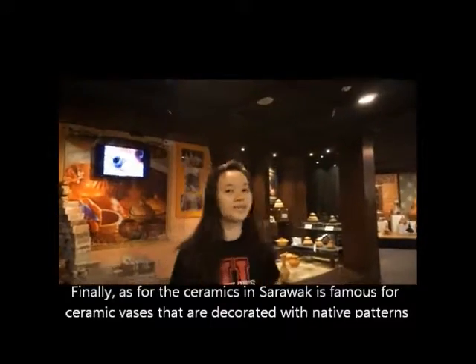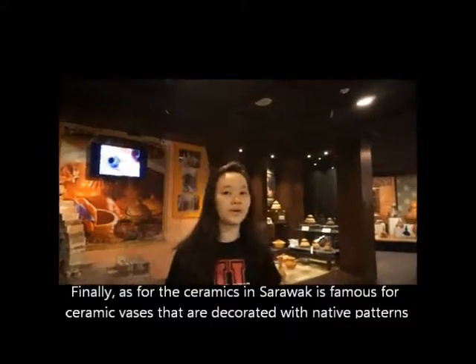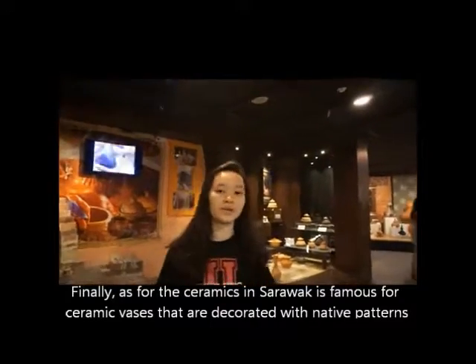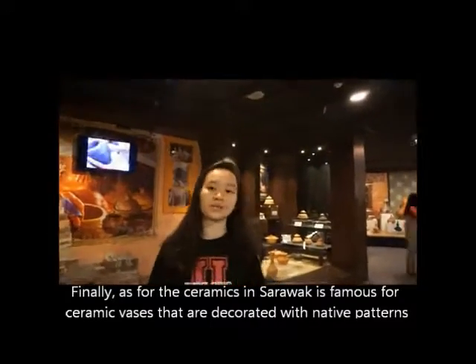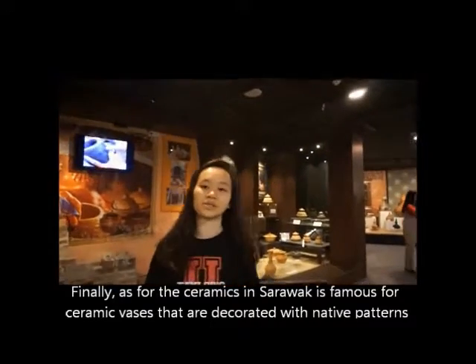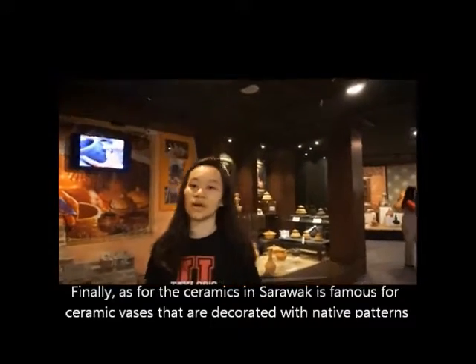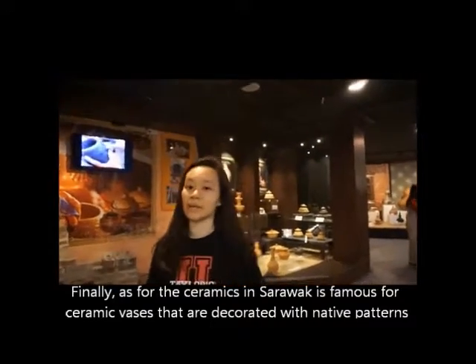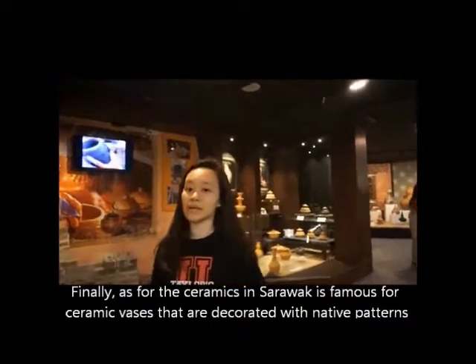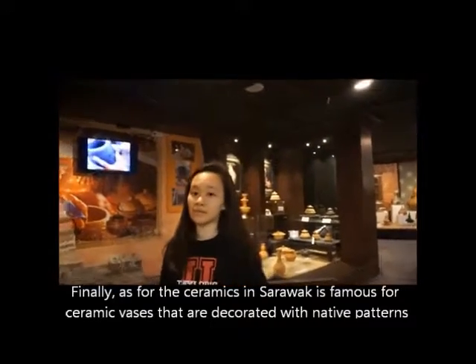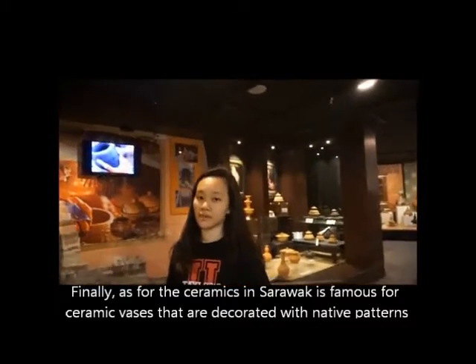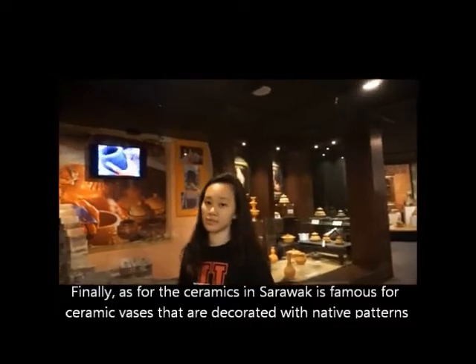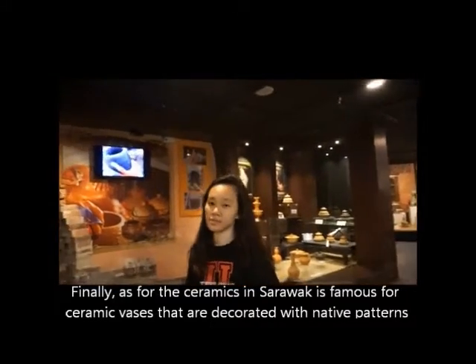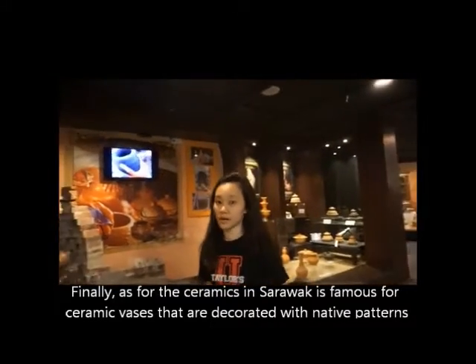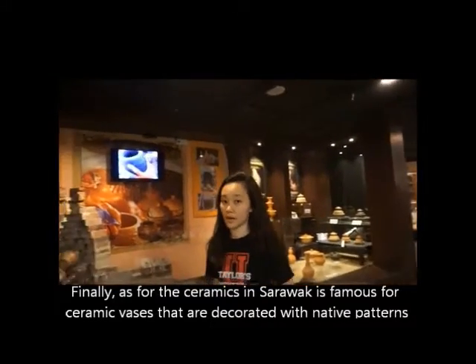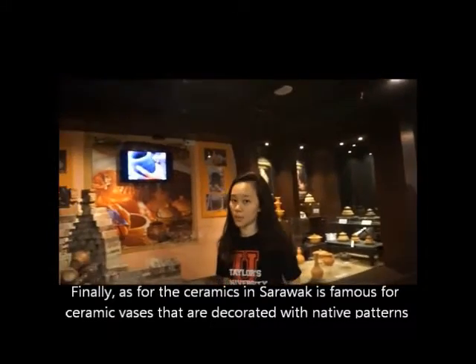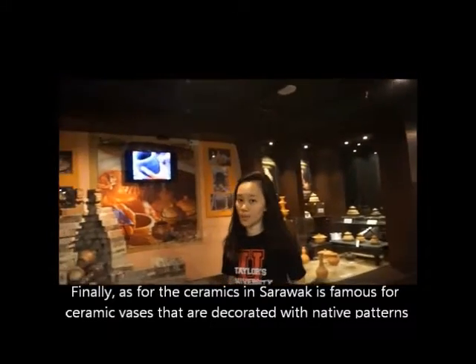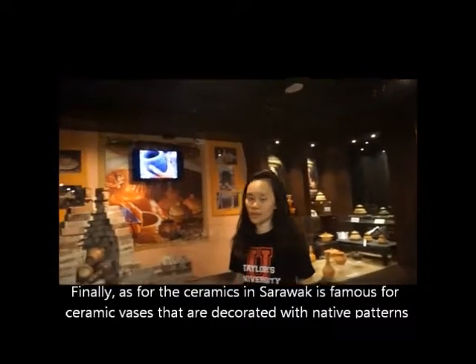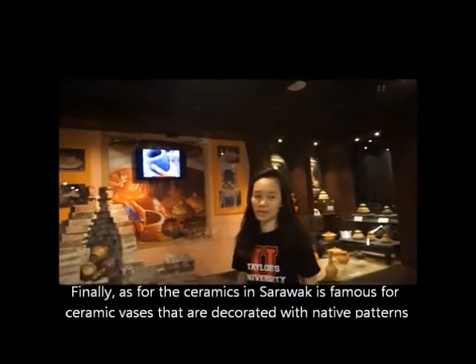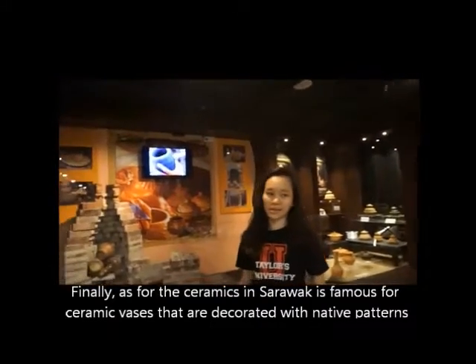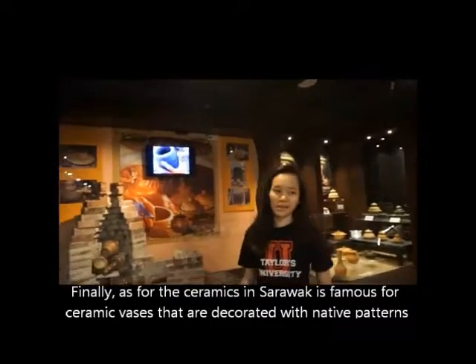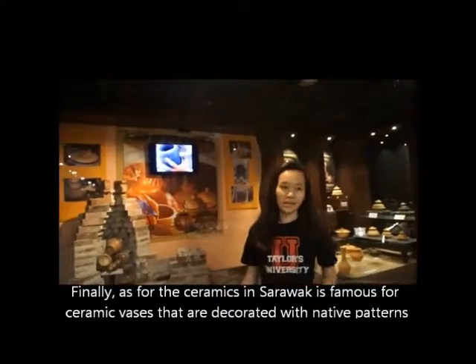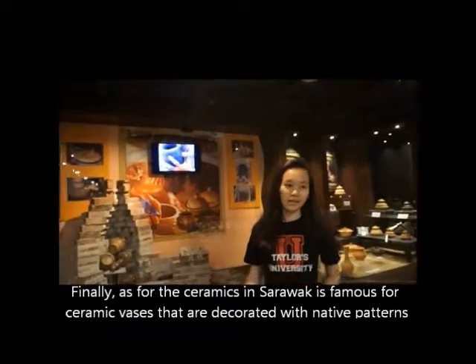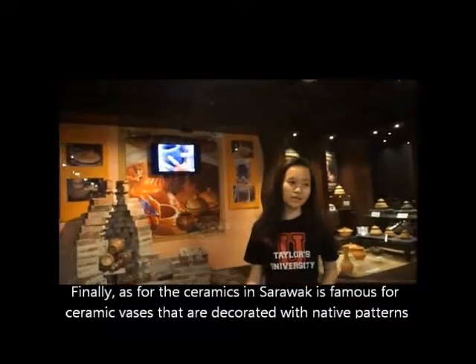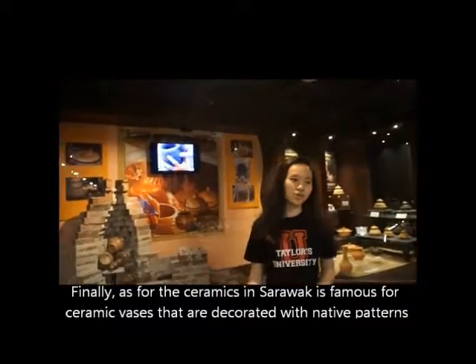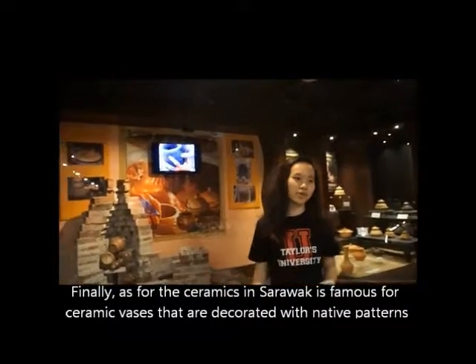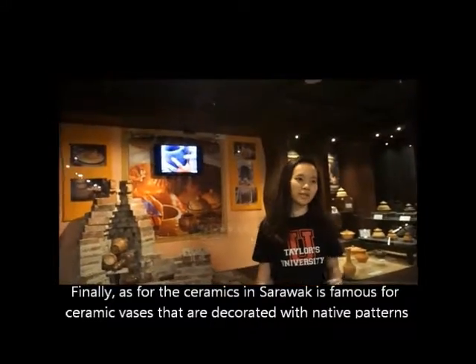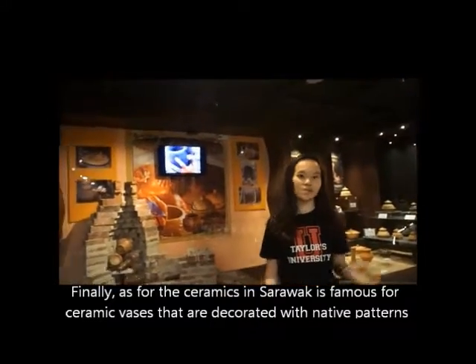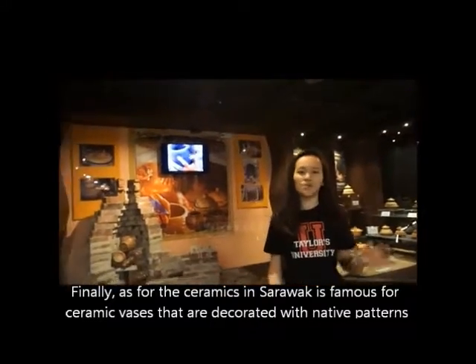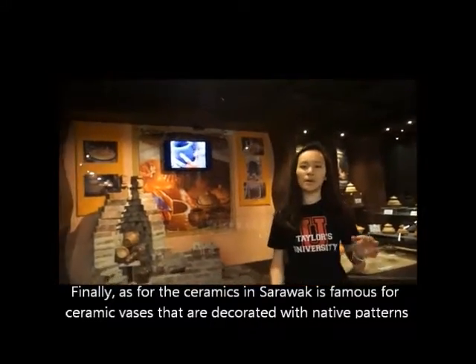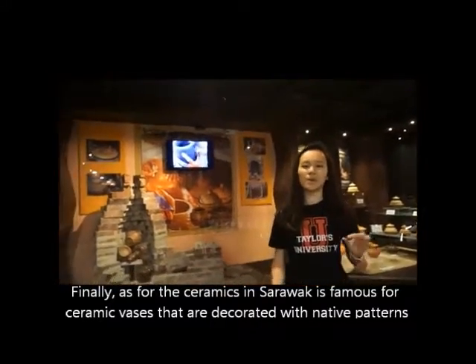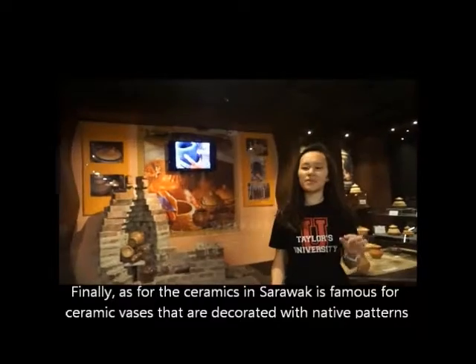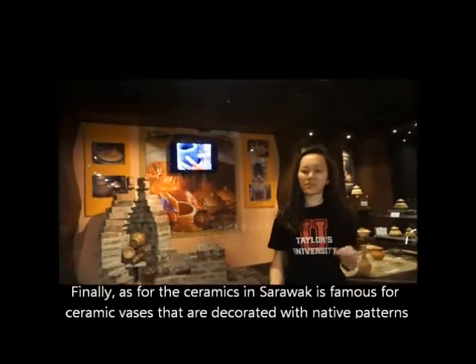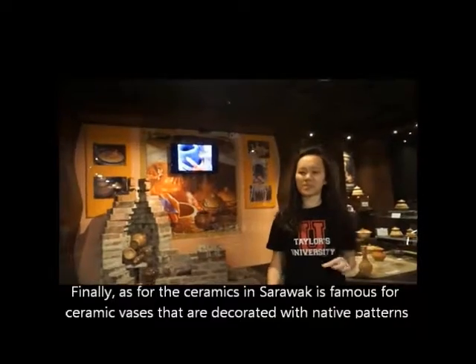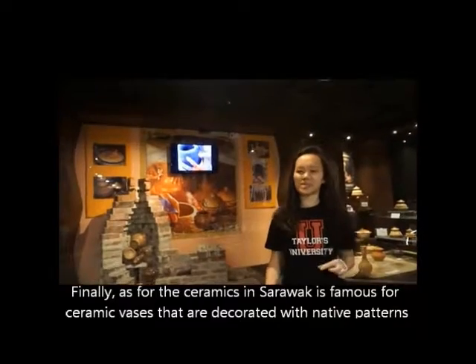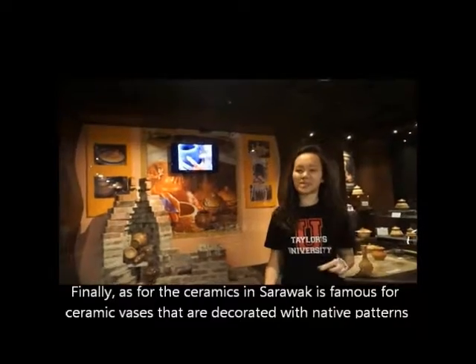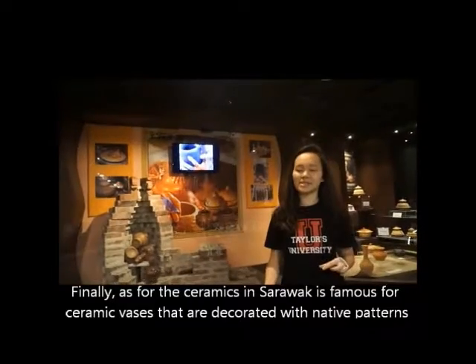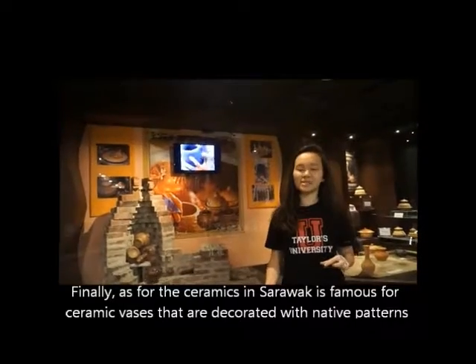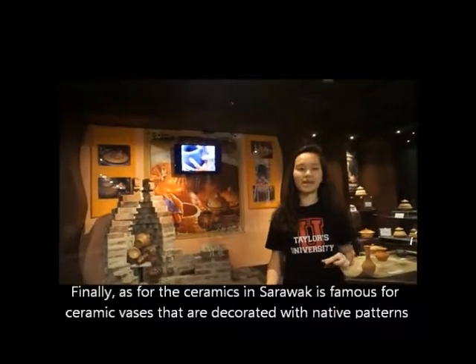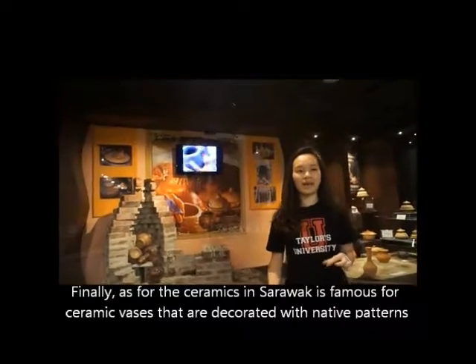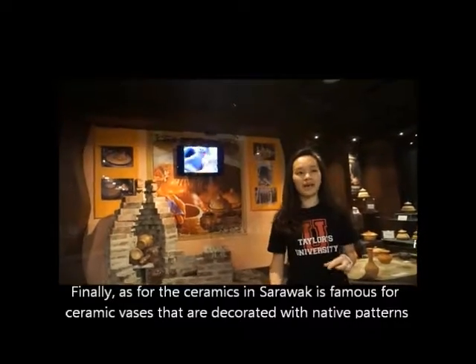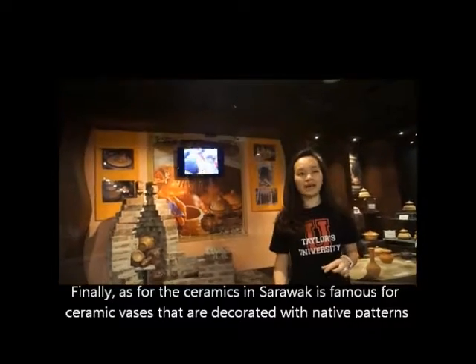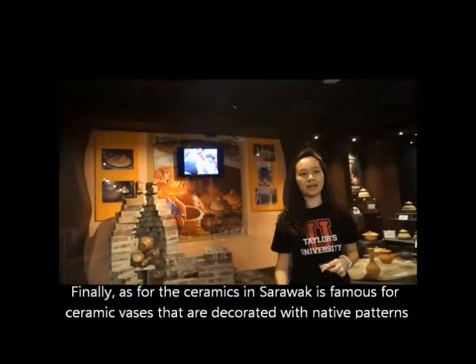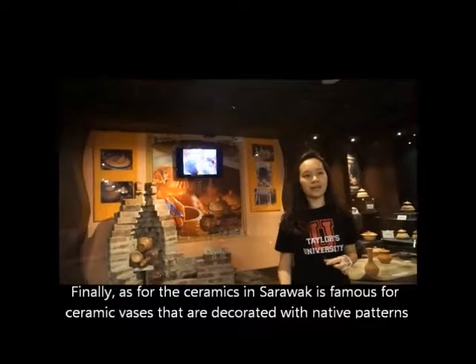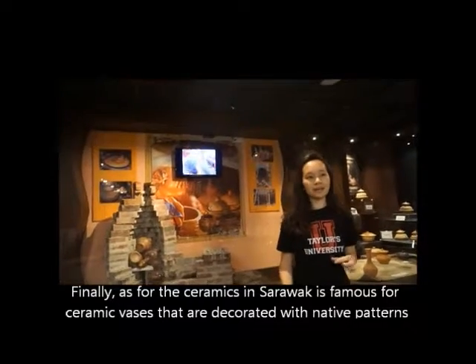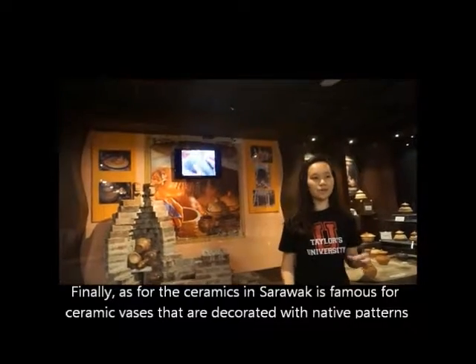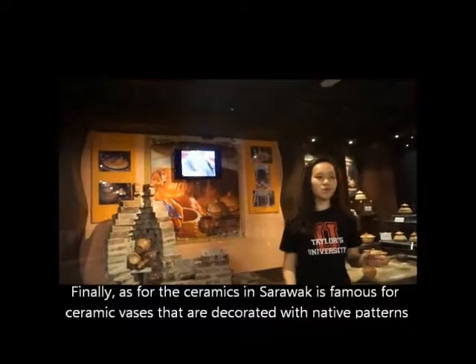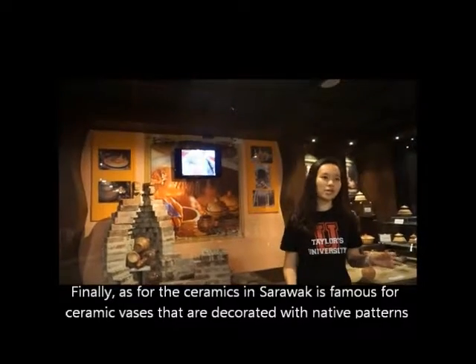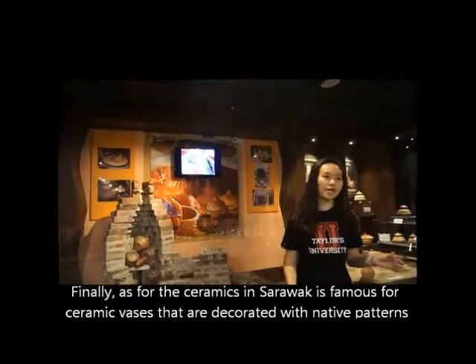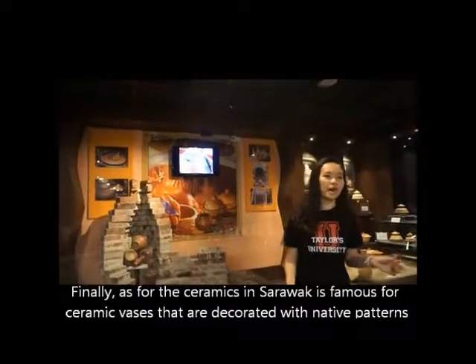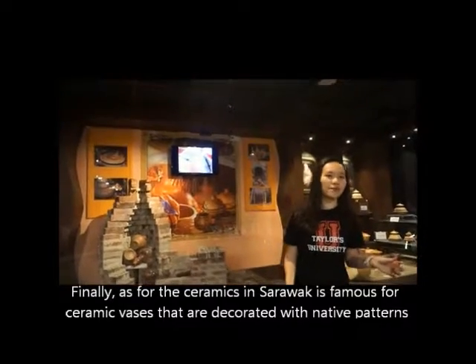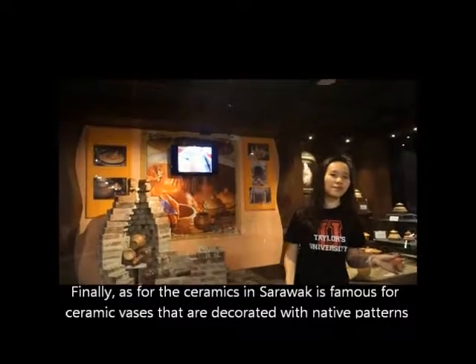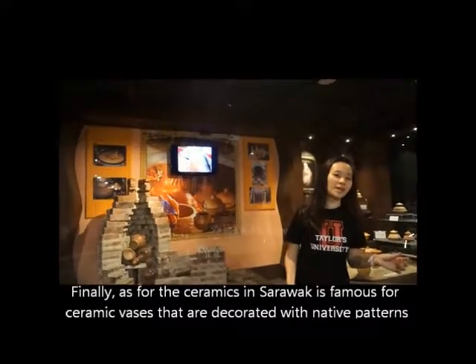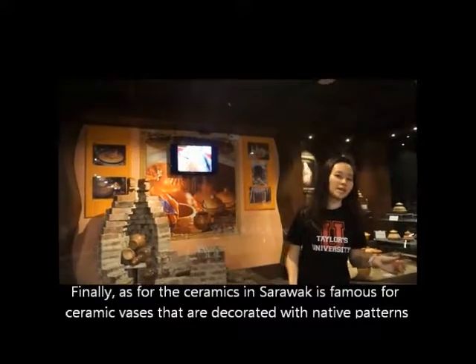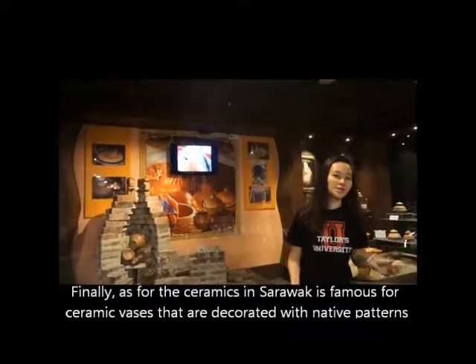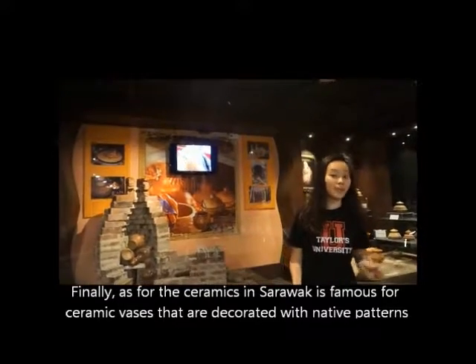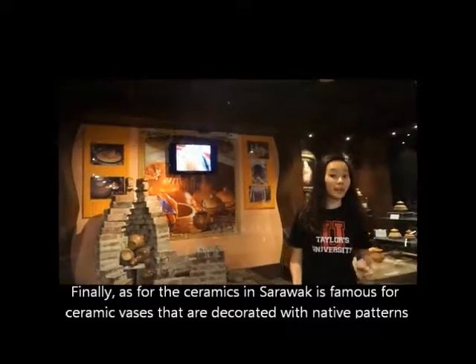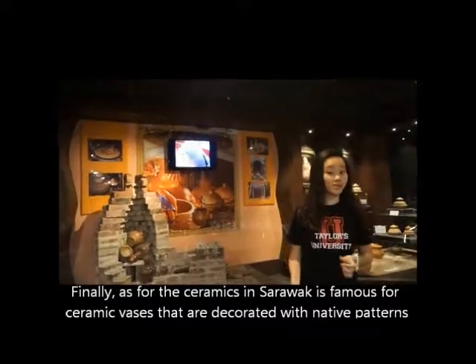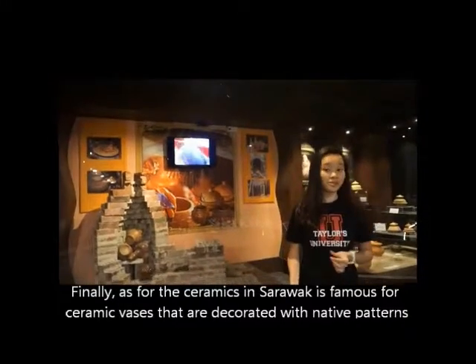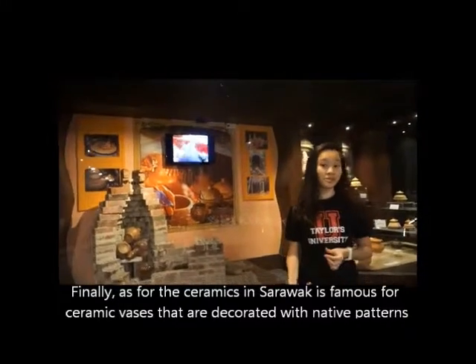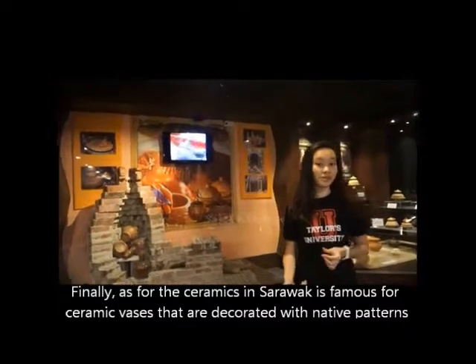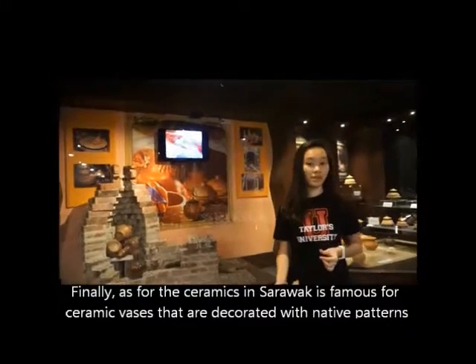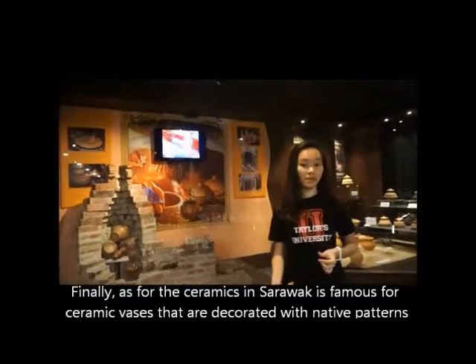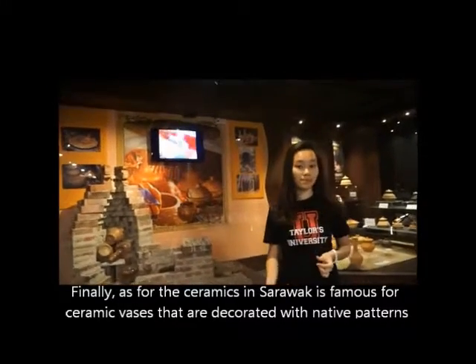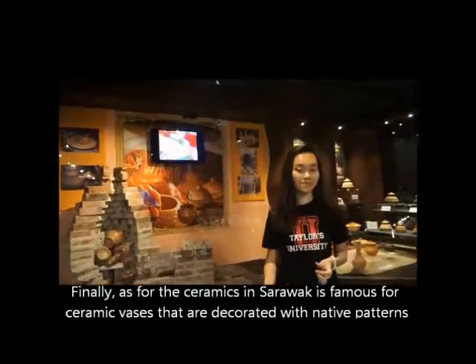The ceramics from Sarawak are usually ceramic vases, and they usually have native characters on them.